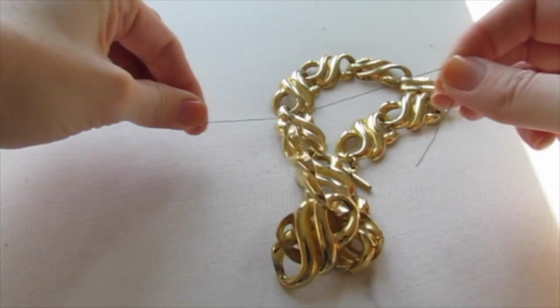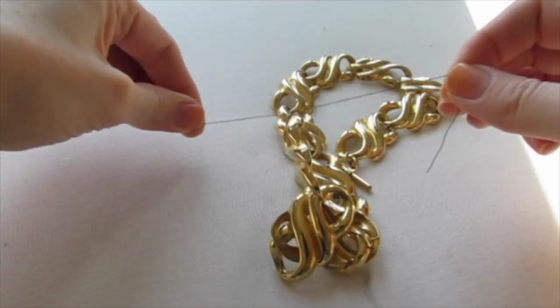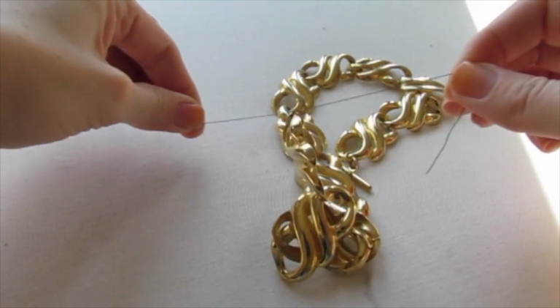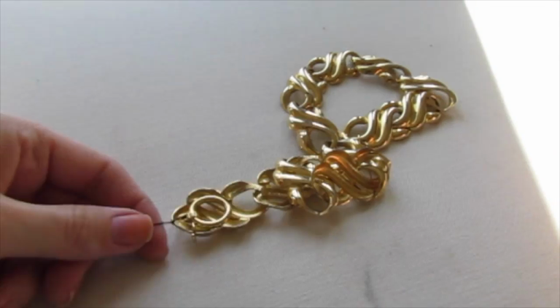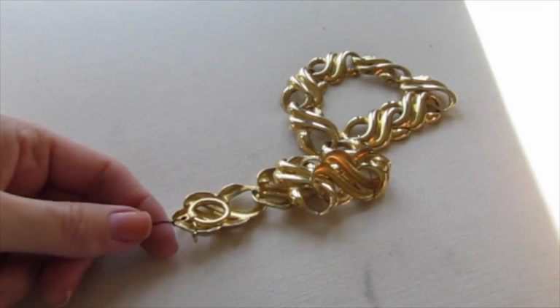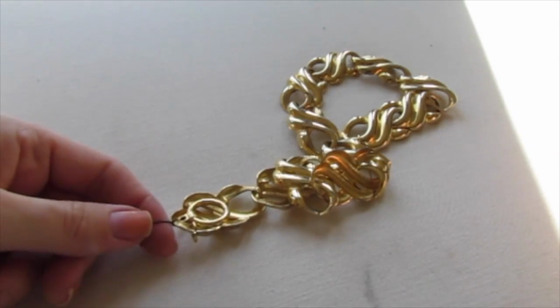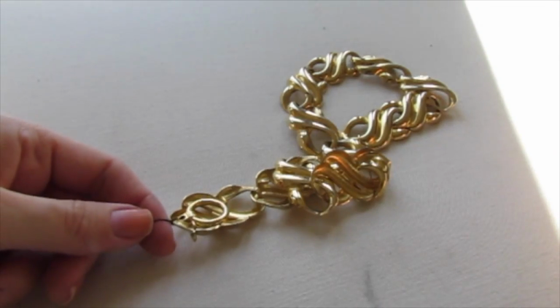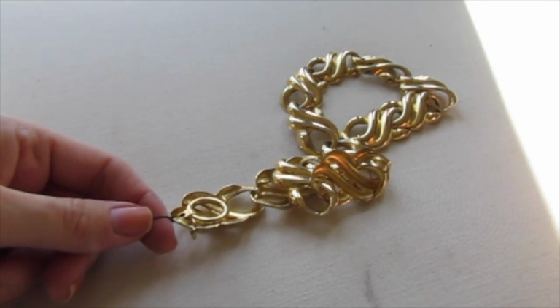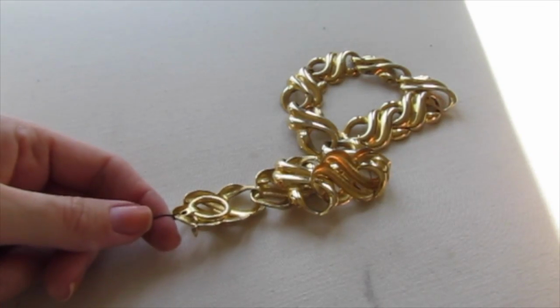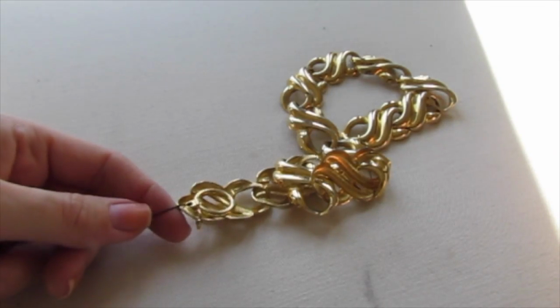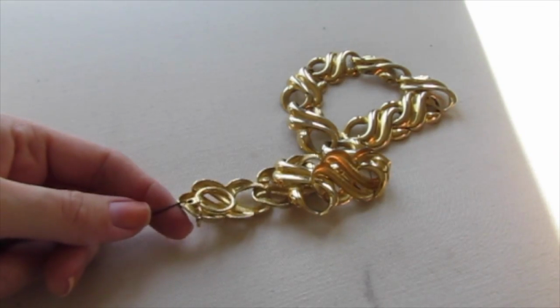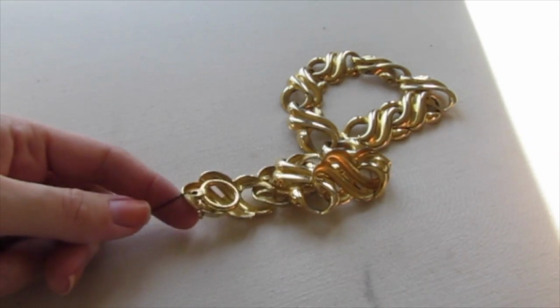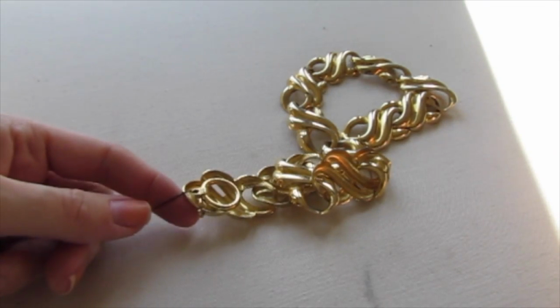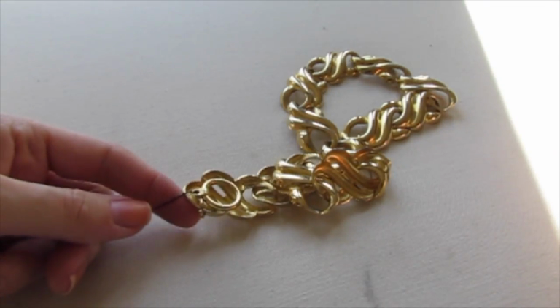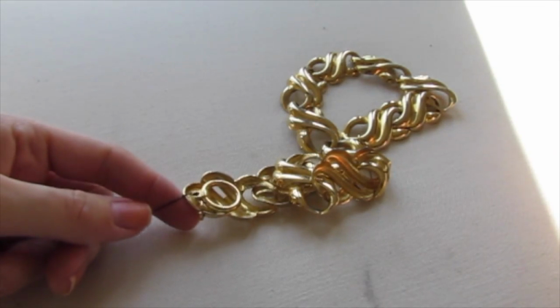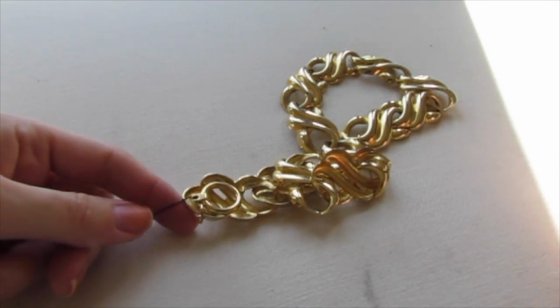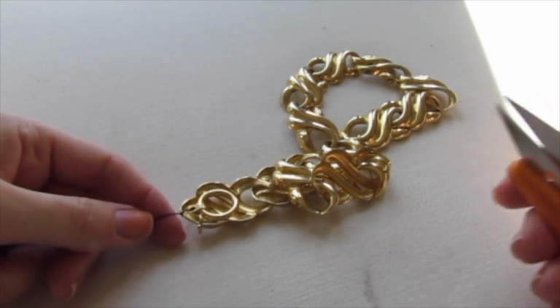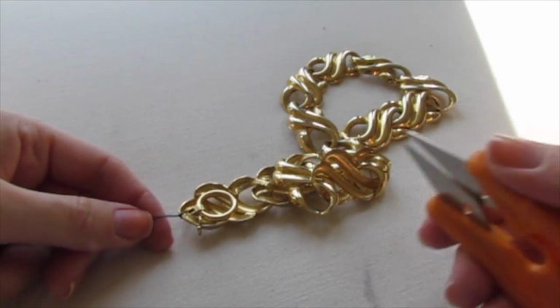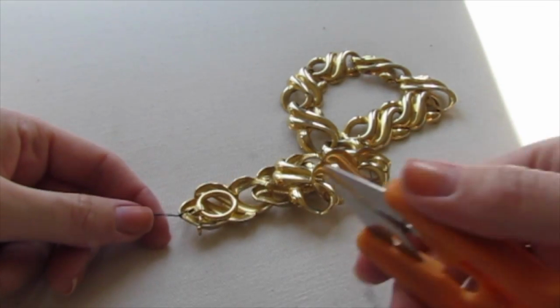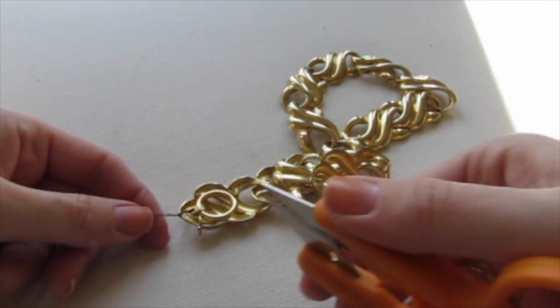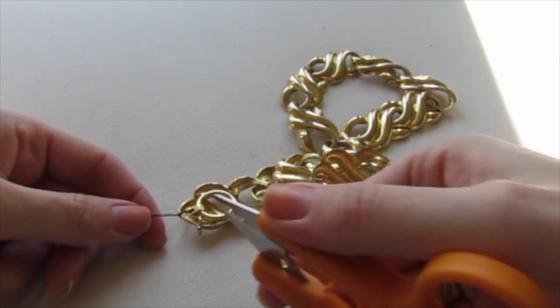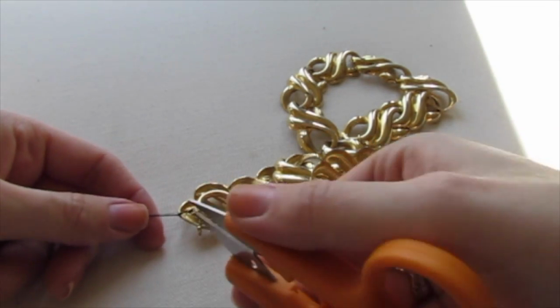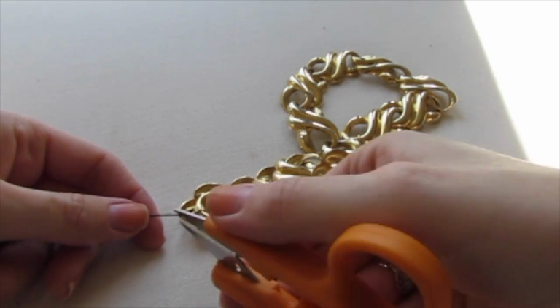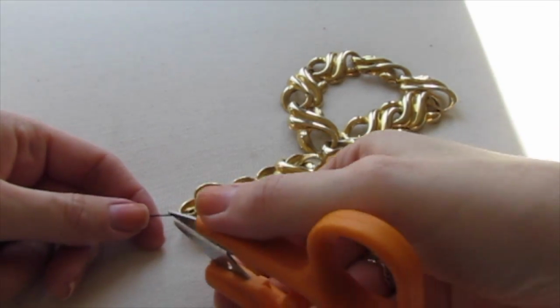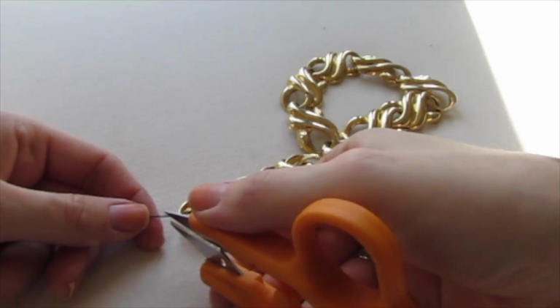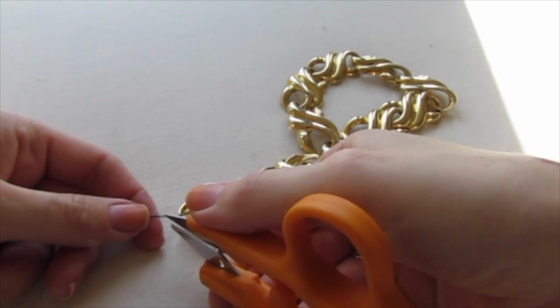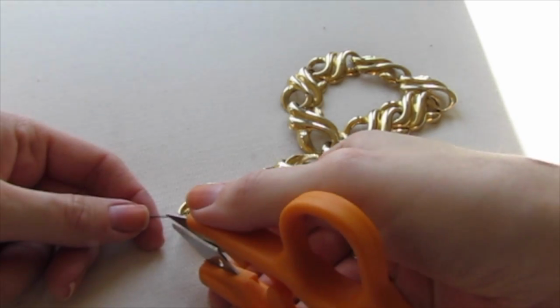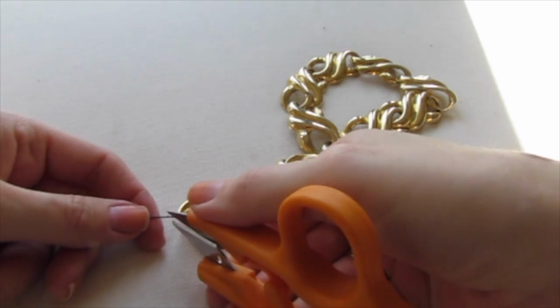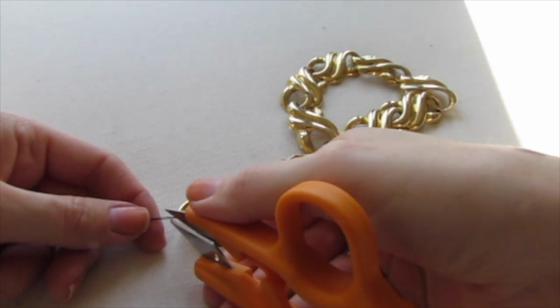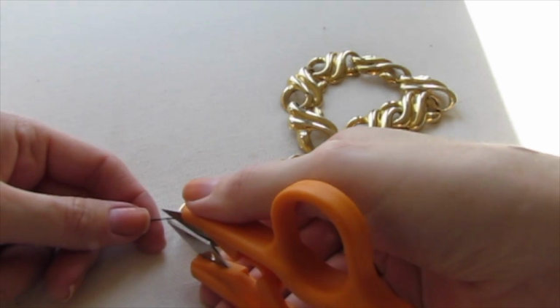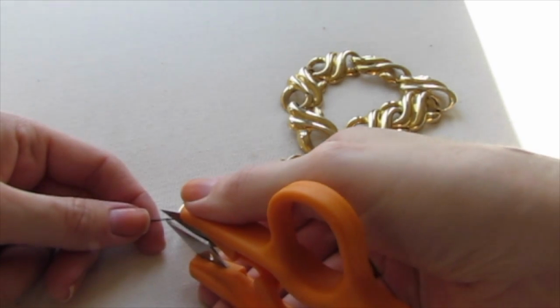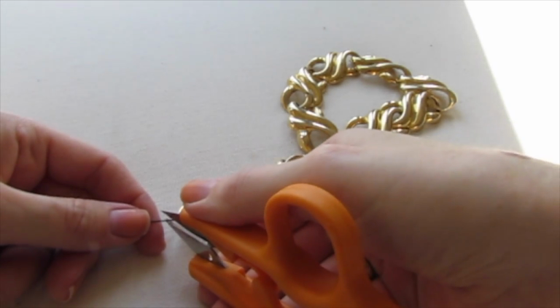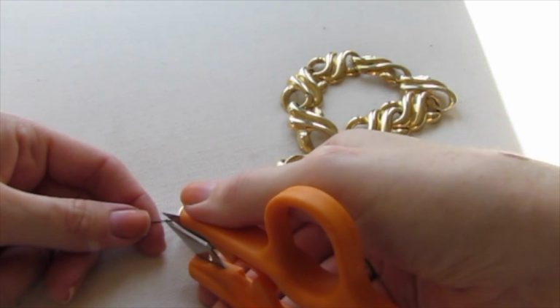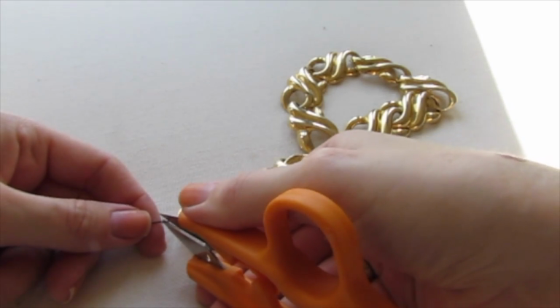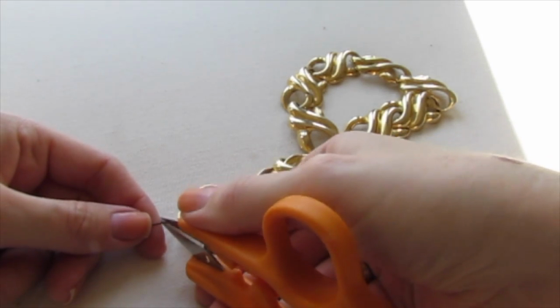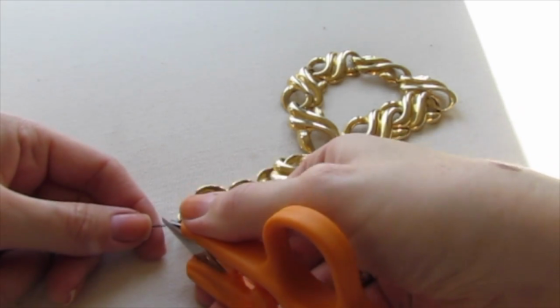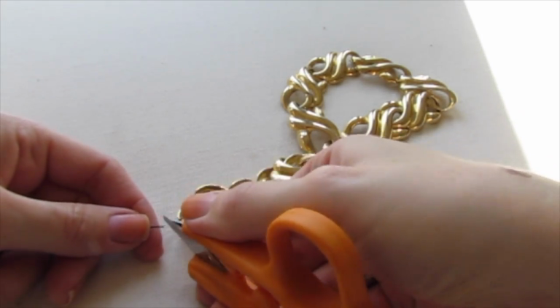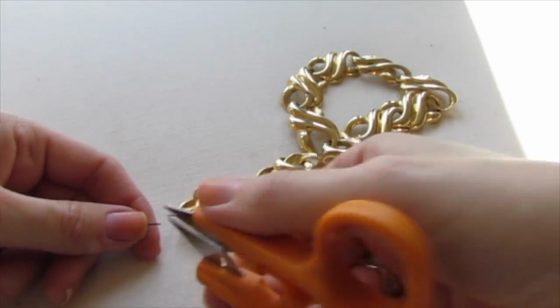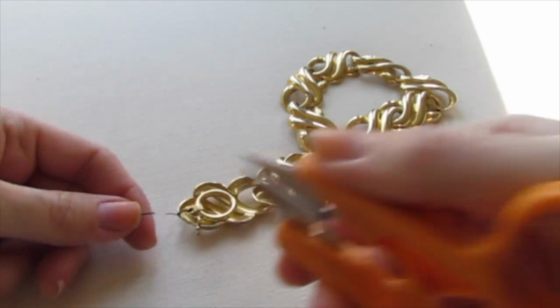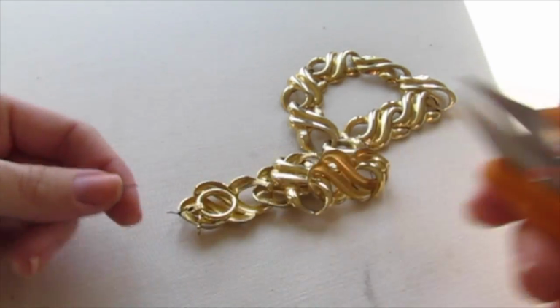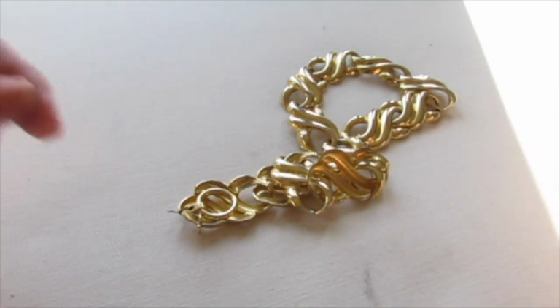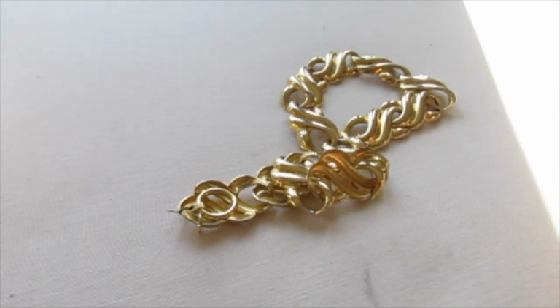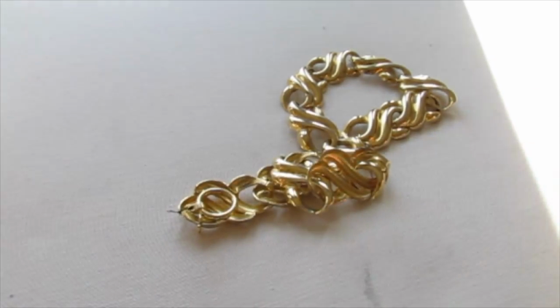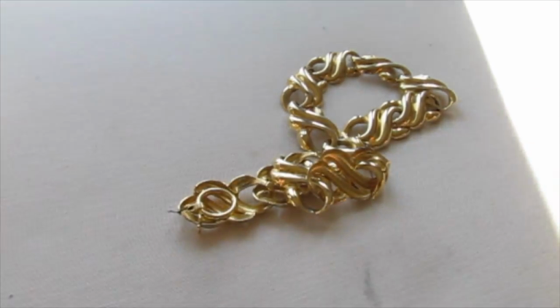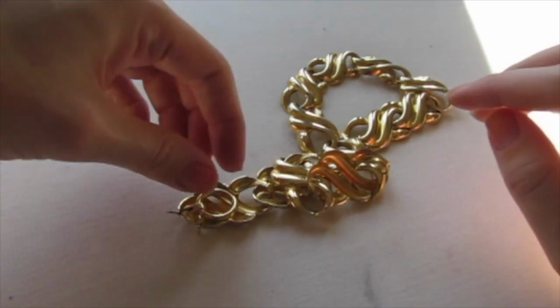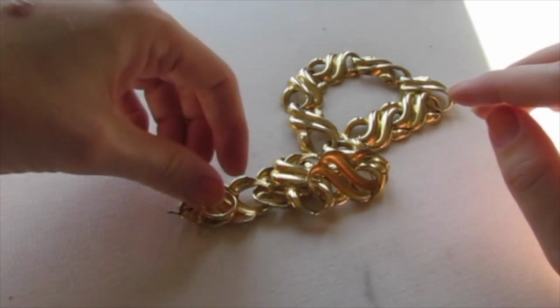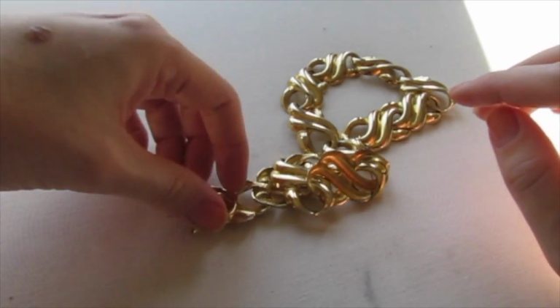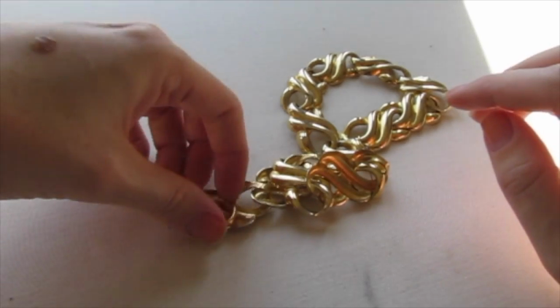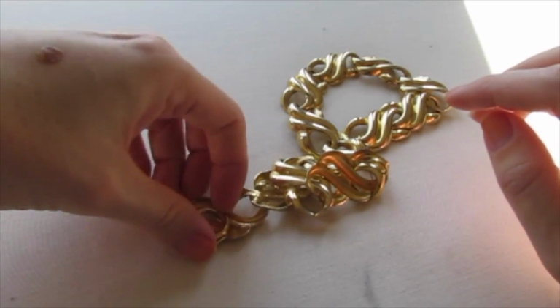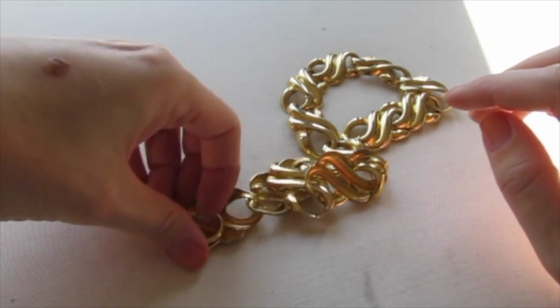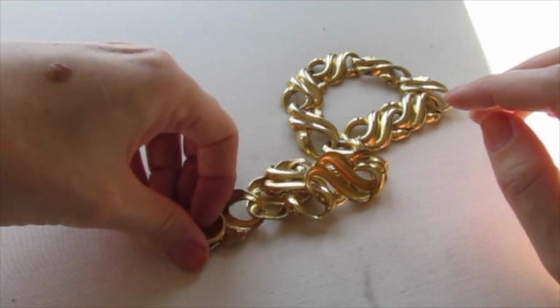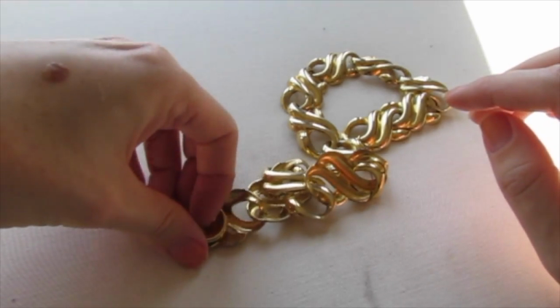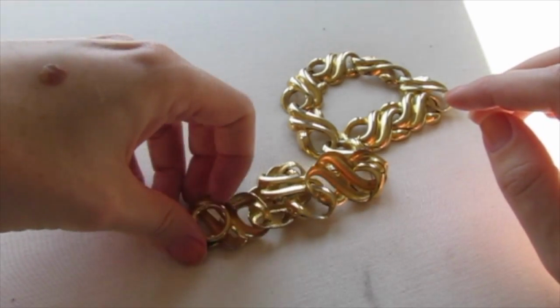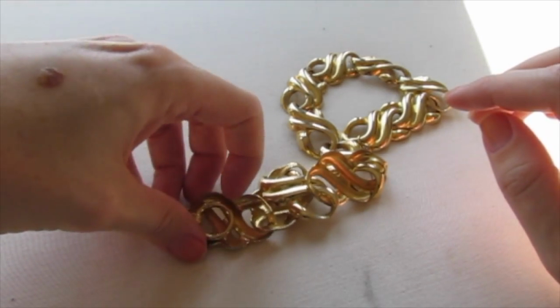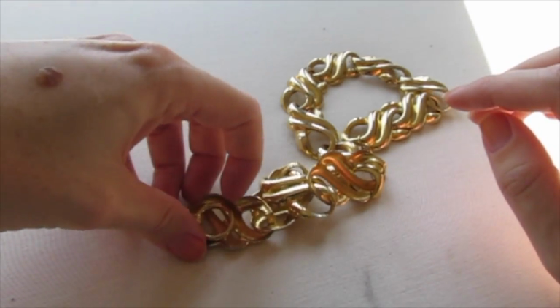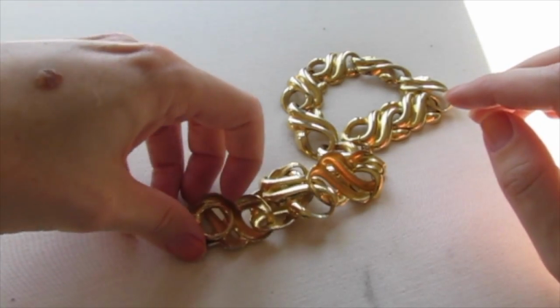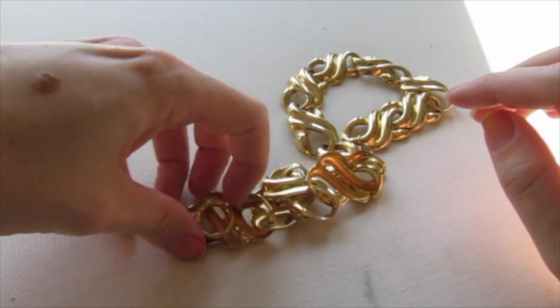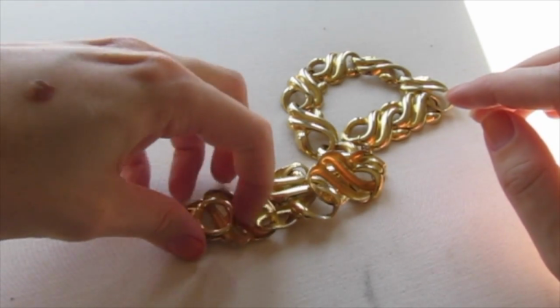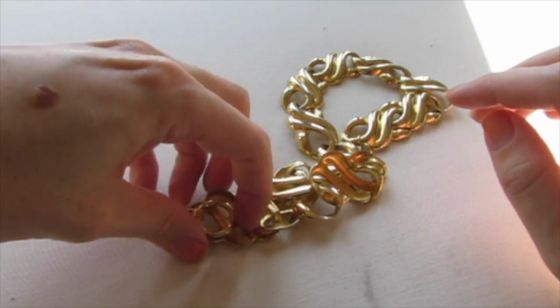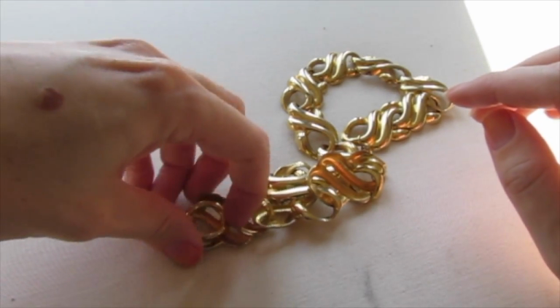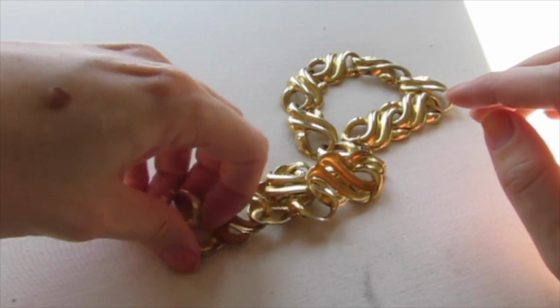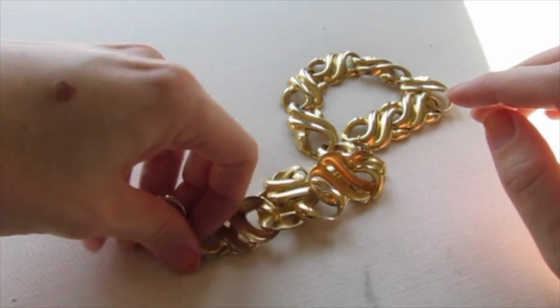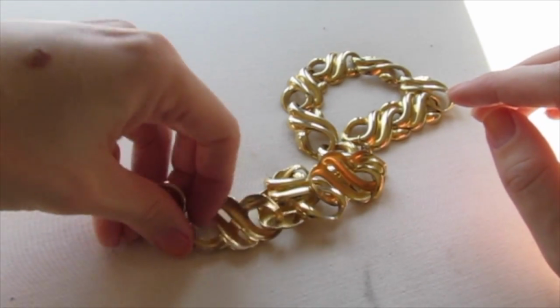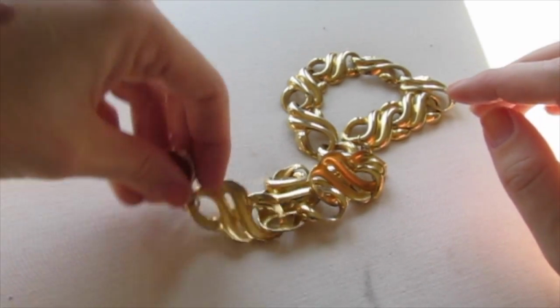So when you've tied a couple of knots, you can cut the loose pieces of thread off. Now your jewelry should be repaired.